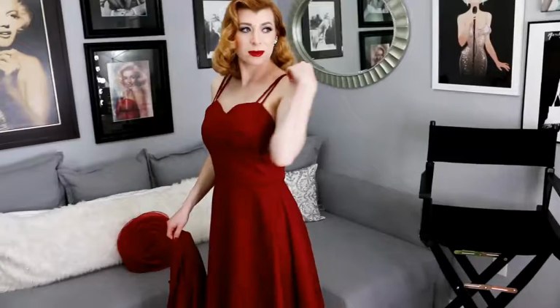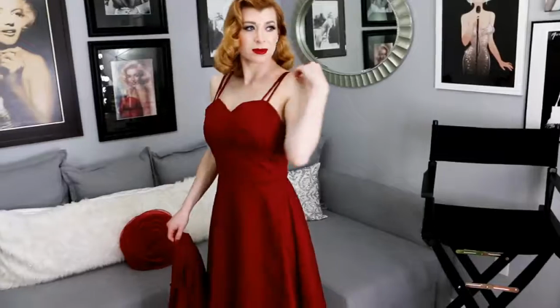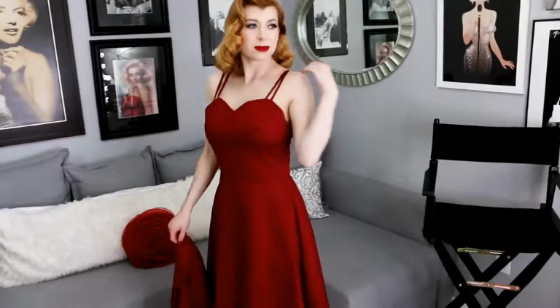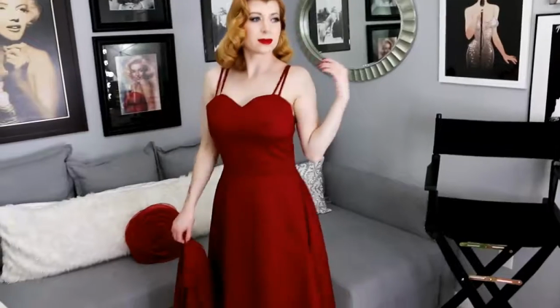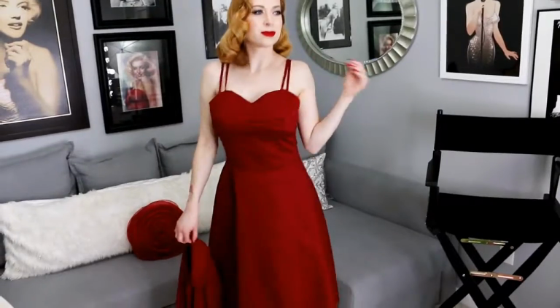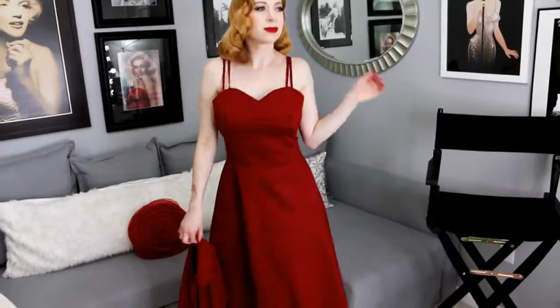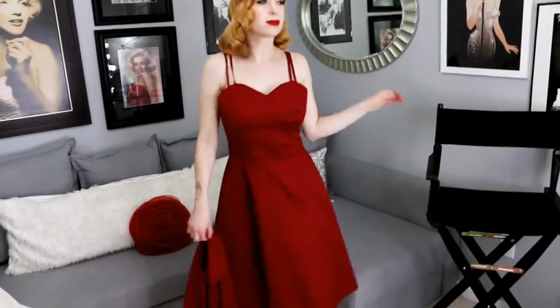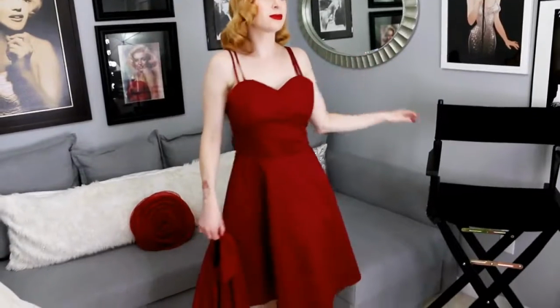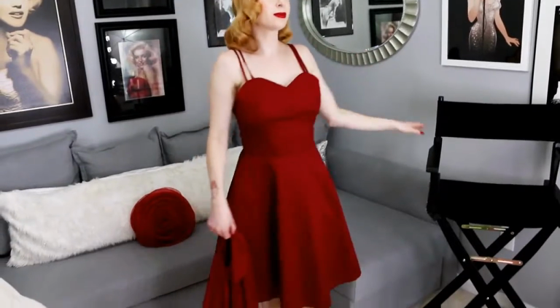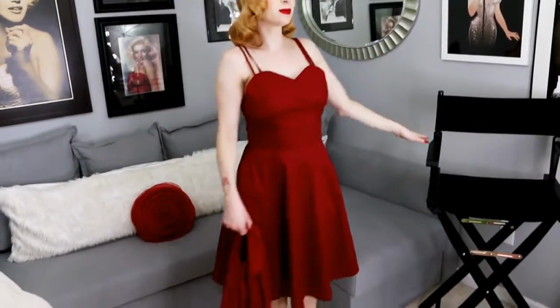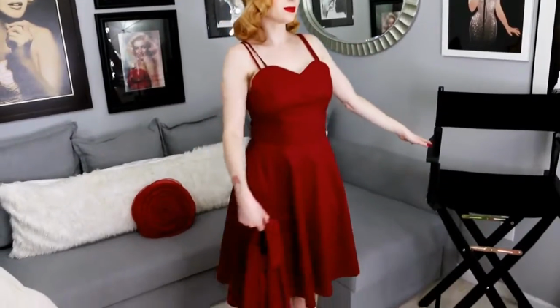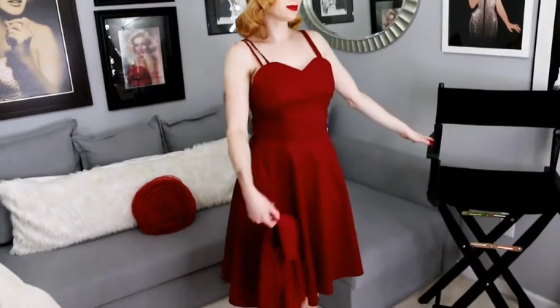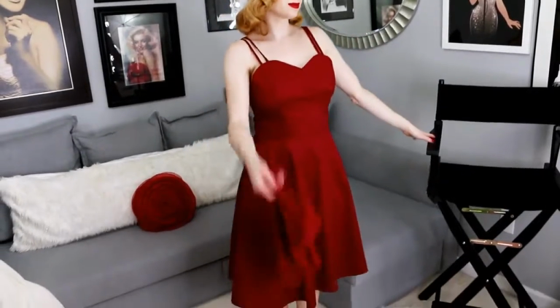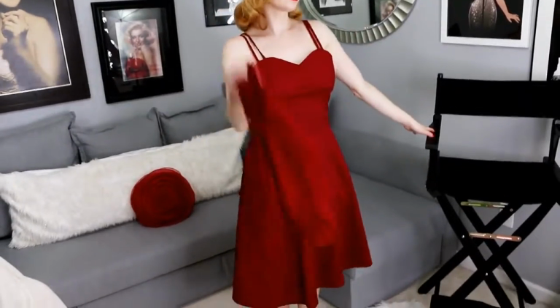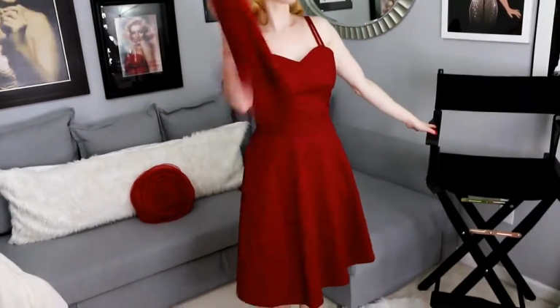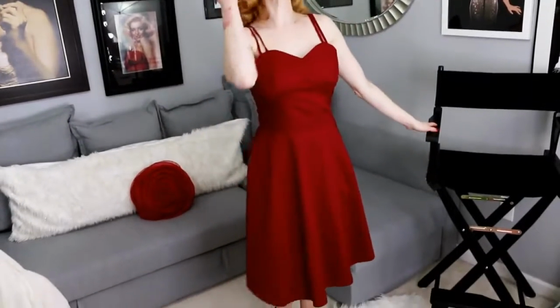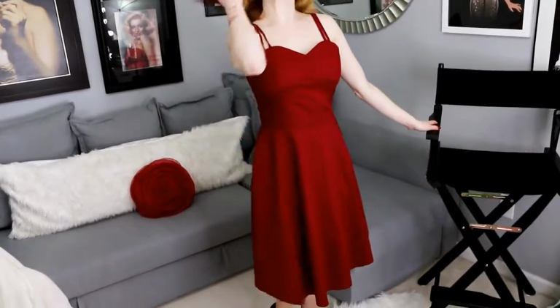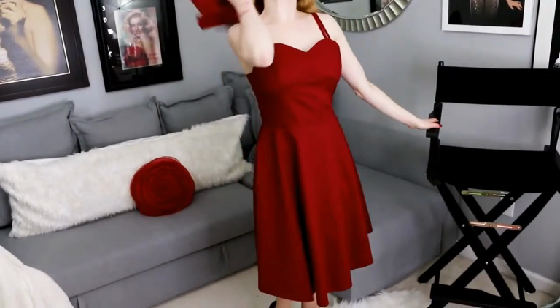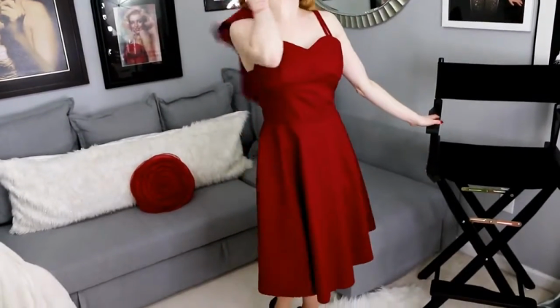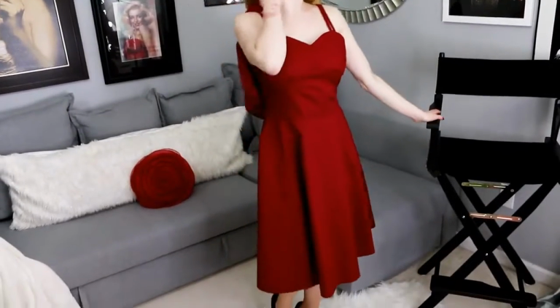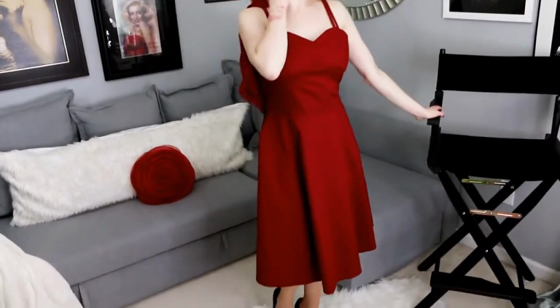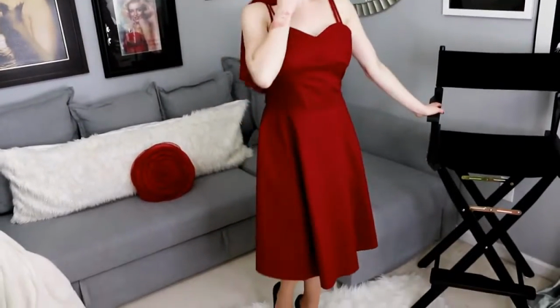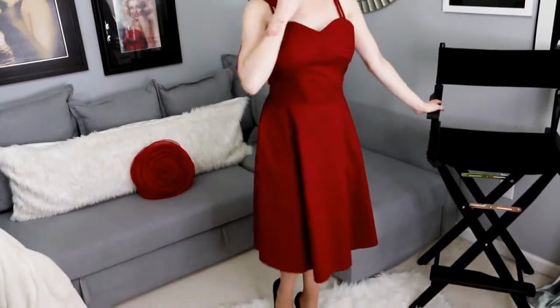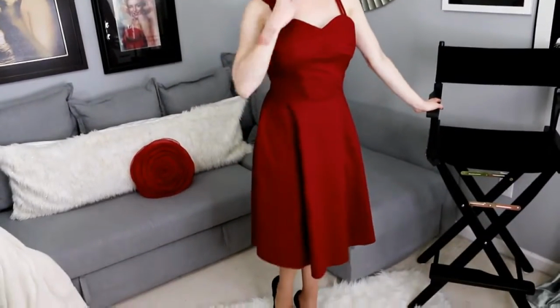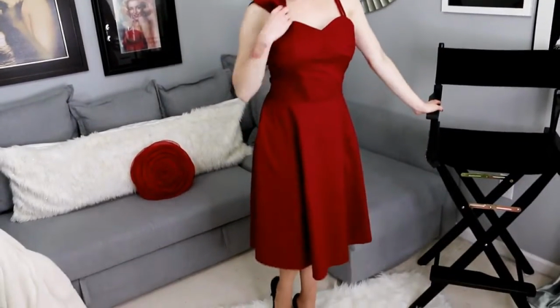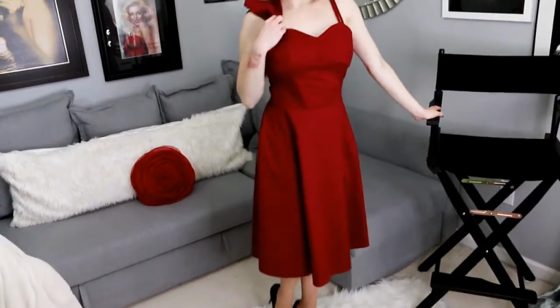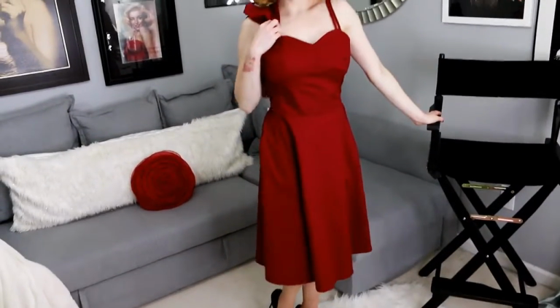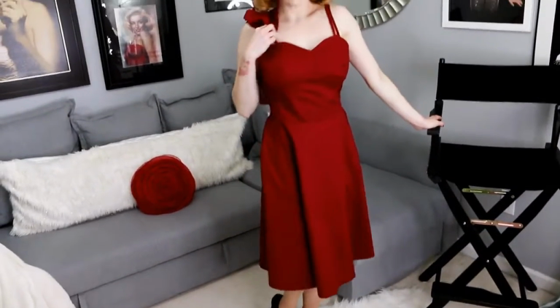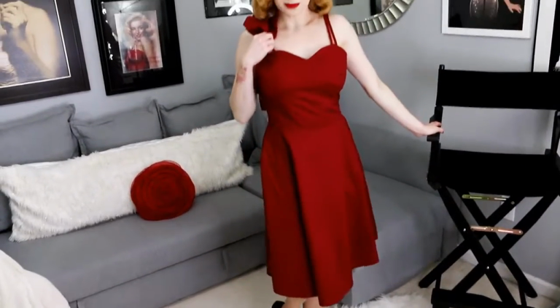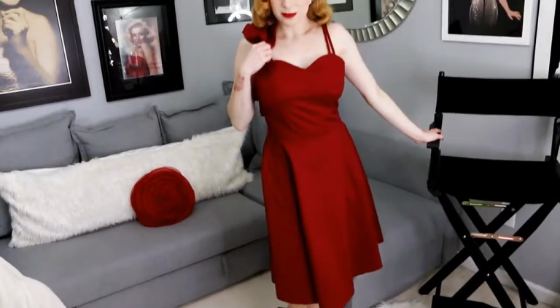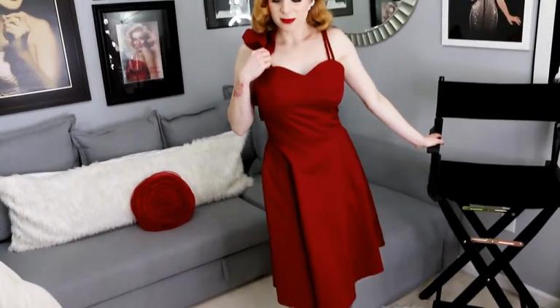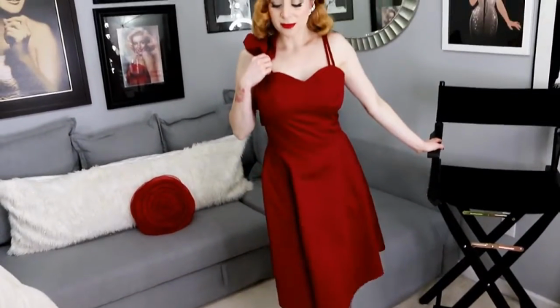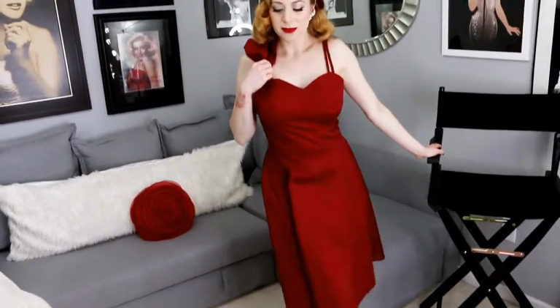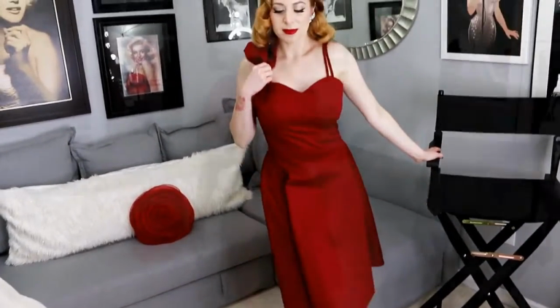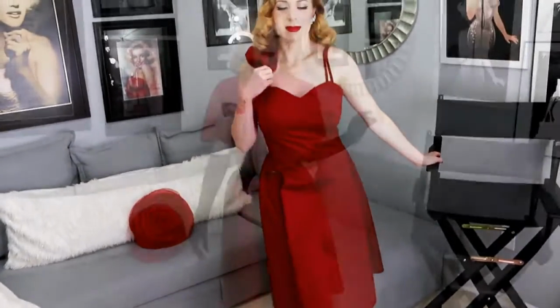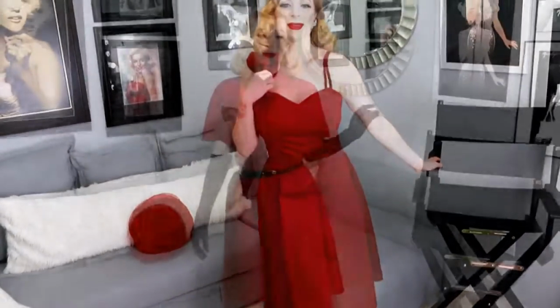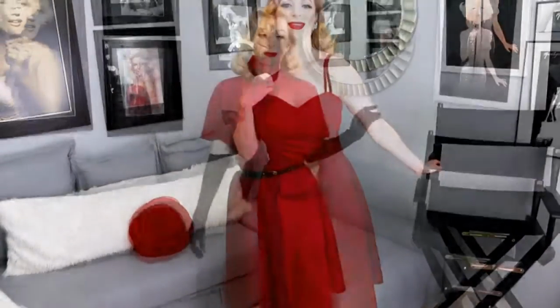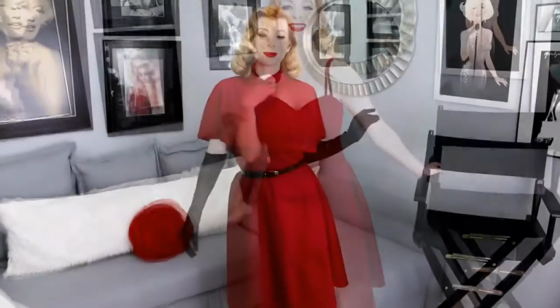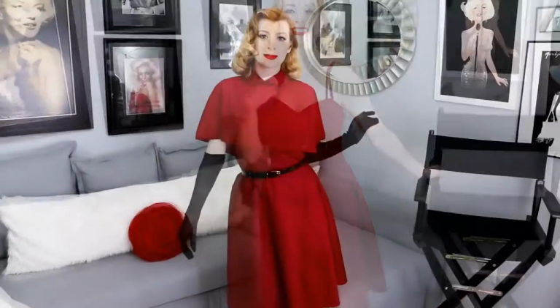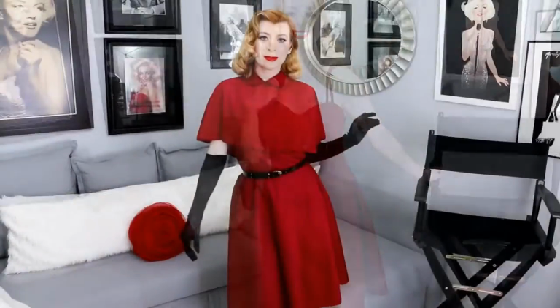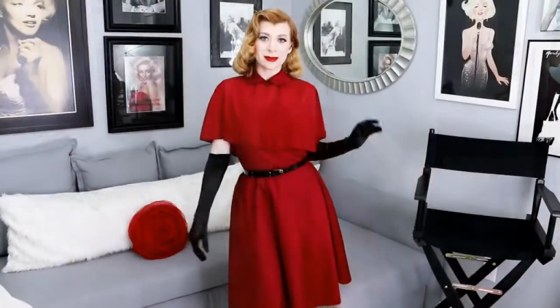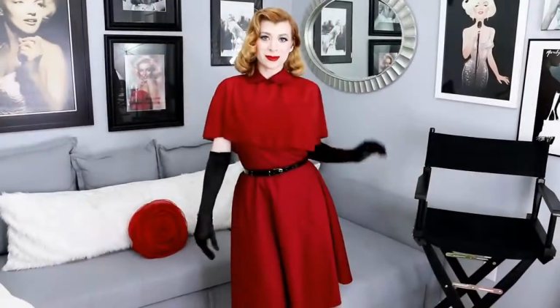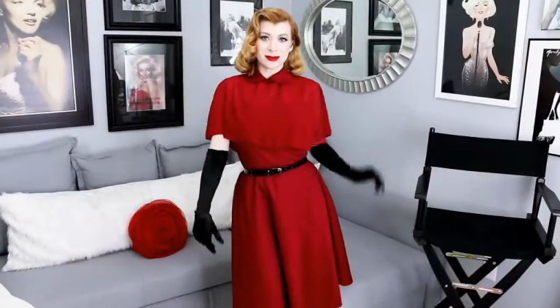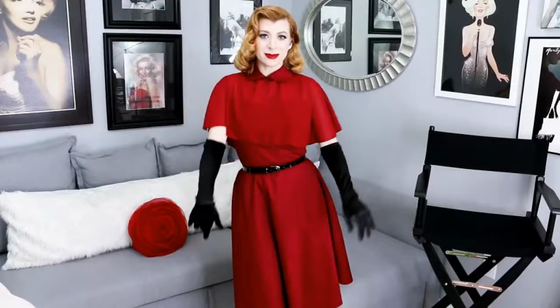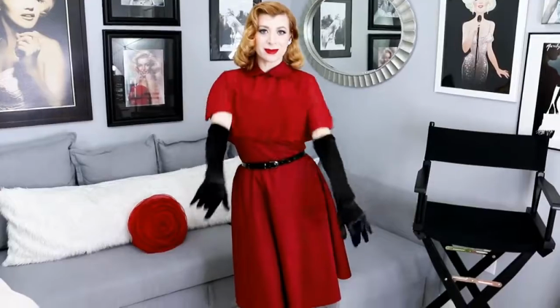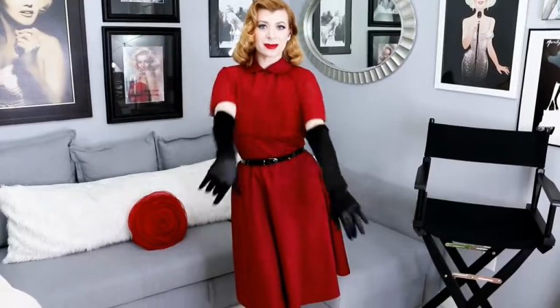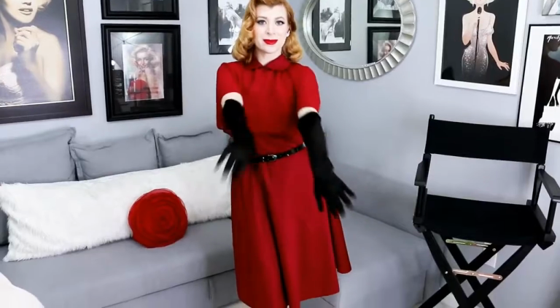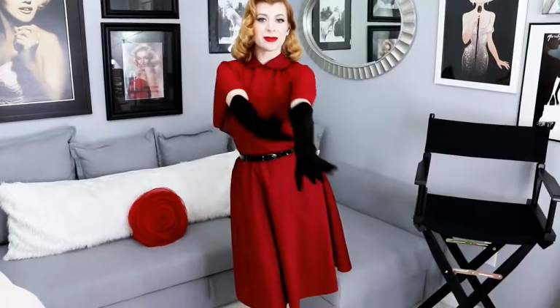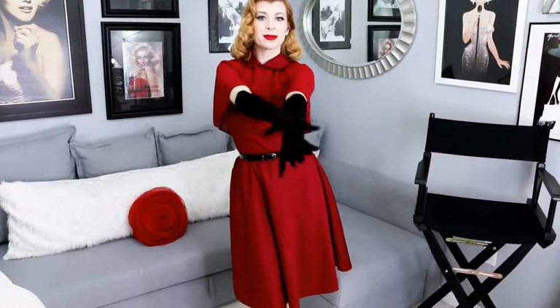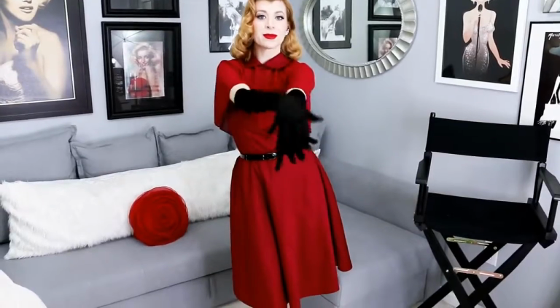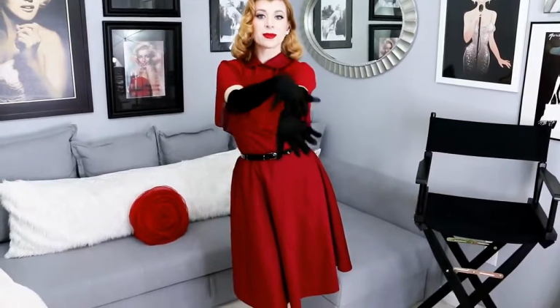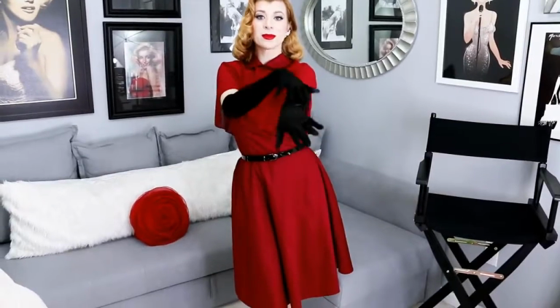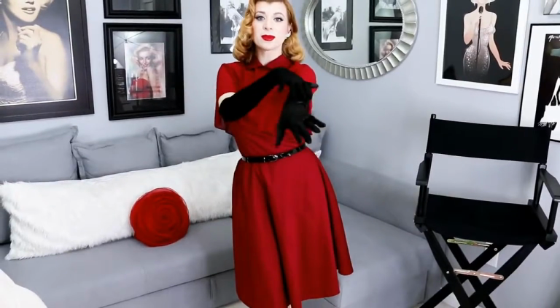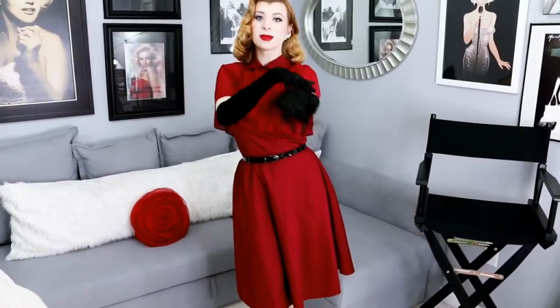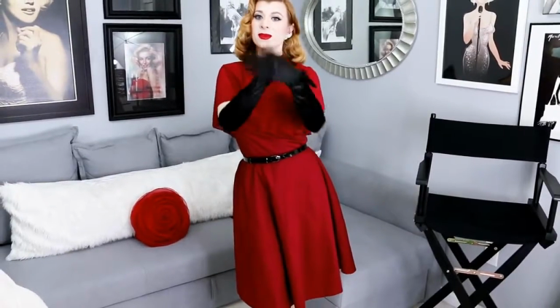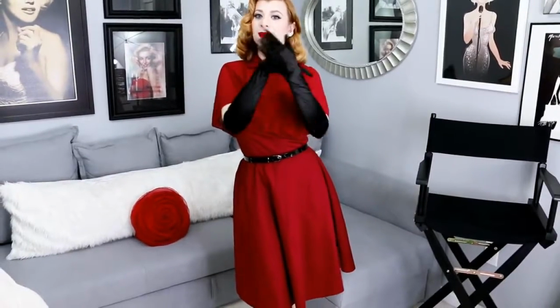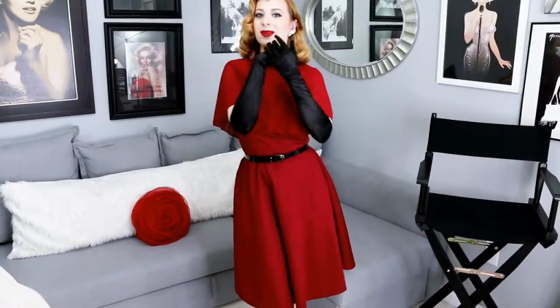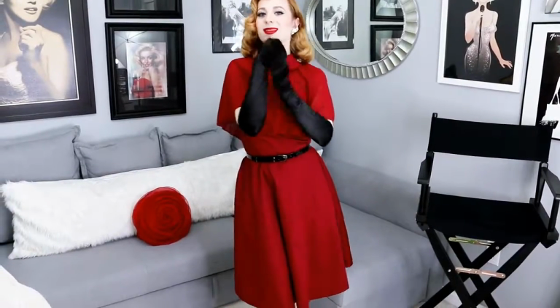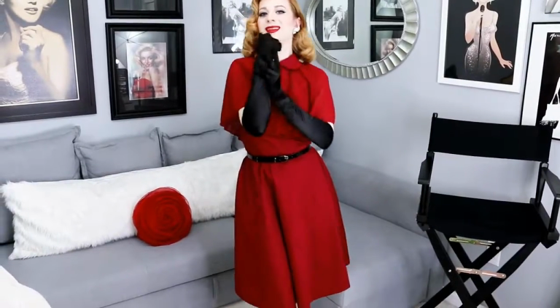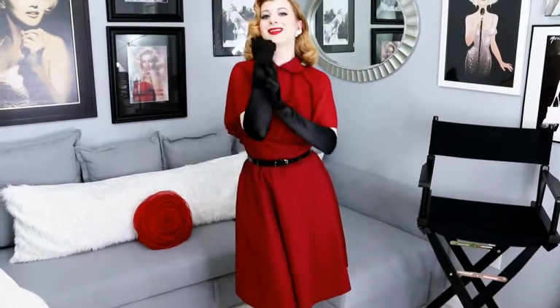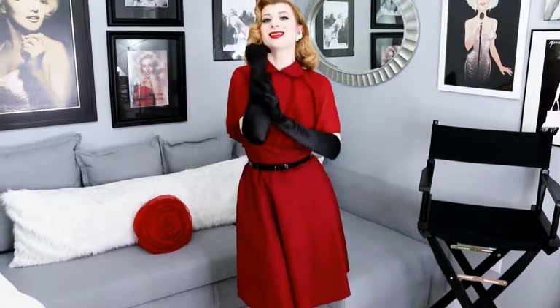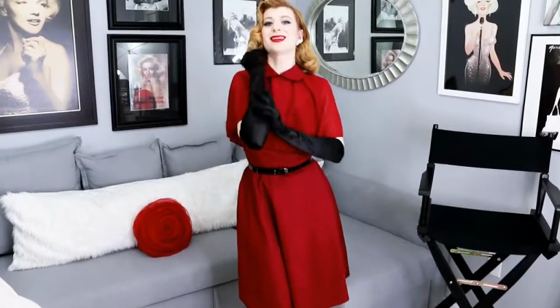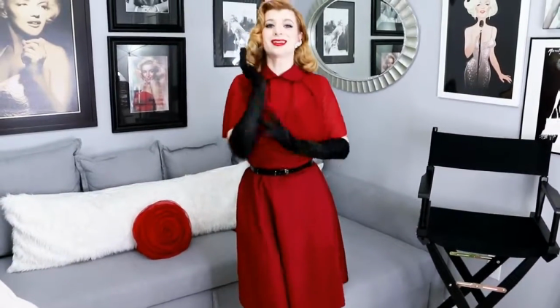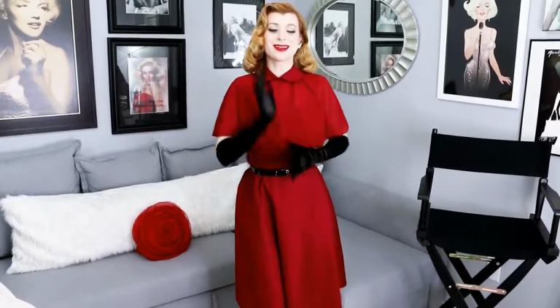I always Audrey everything up, so I zhooshed this particular outfit up with opera length satin gloves and a black patent leather belt.